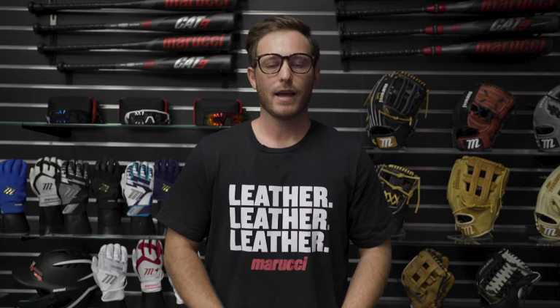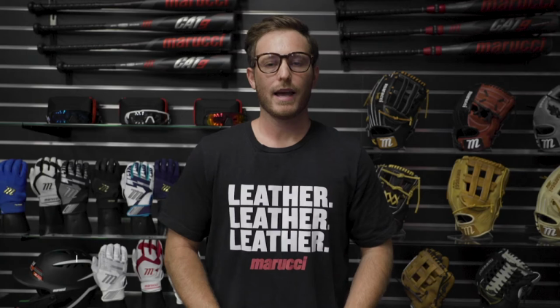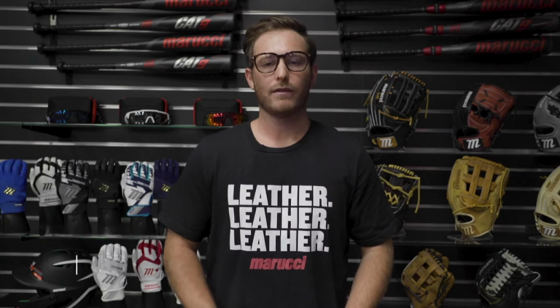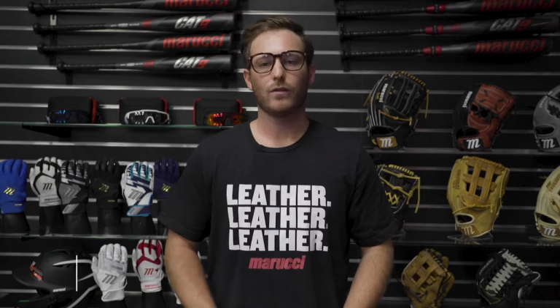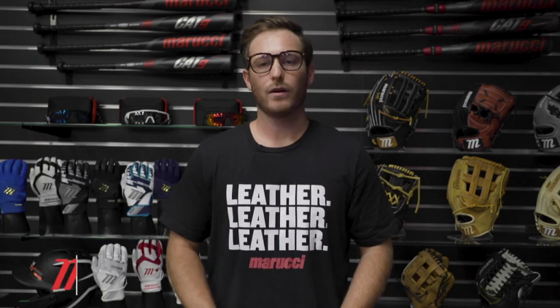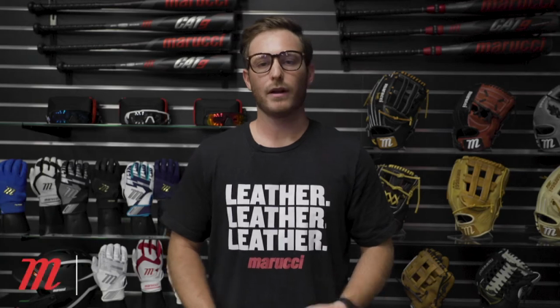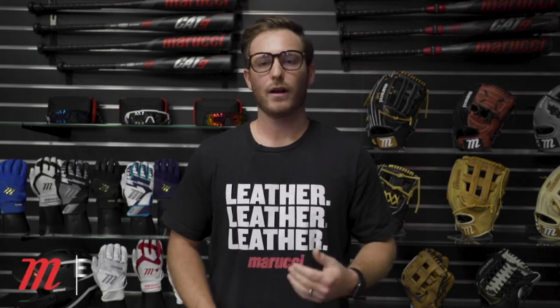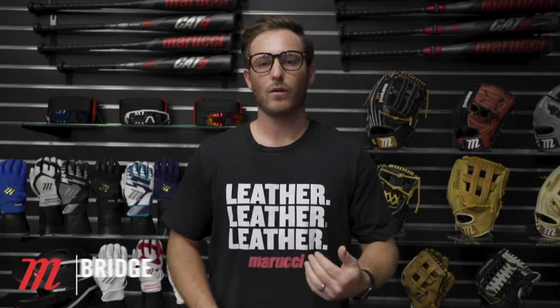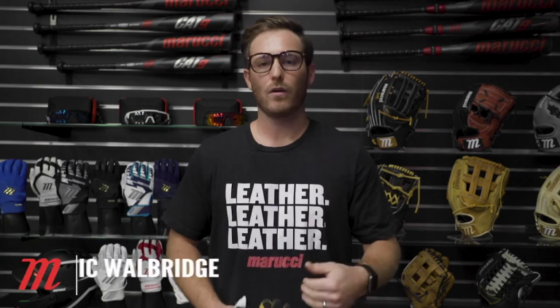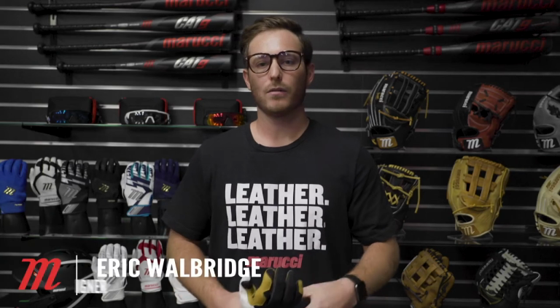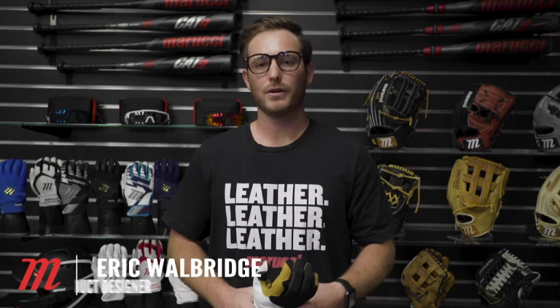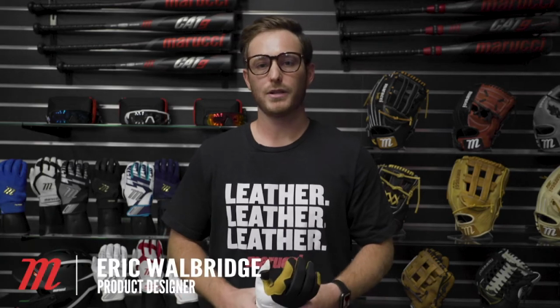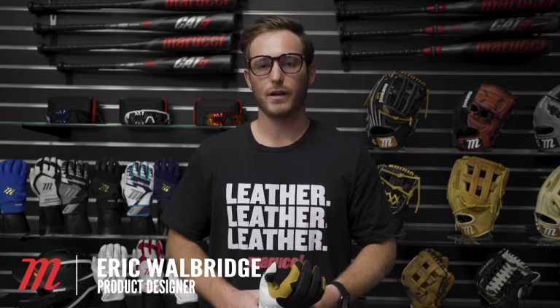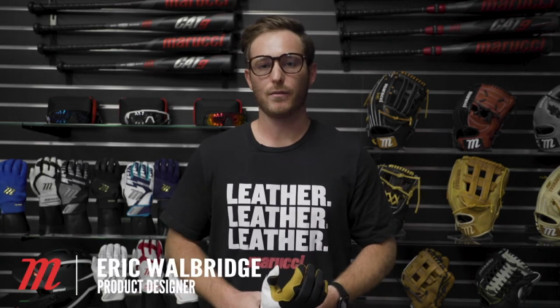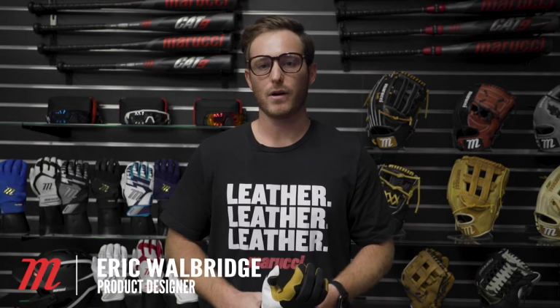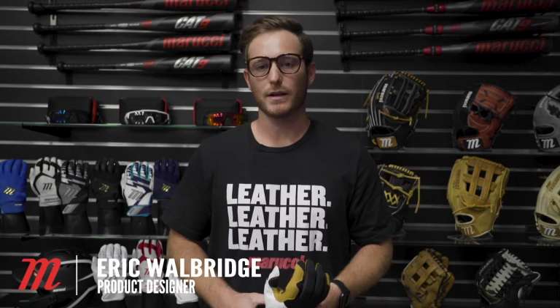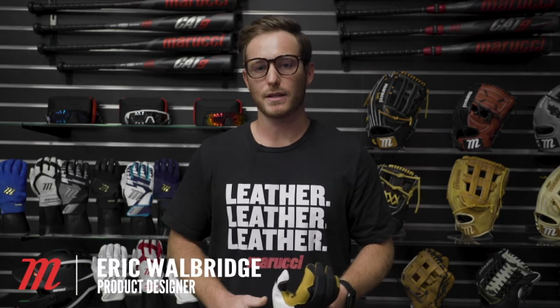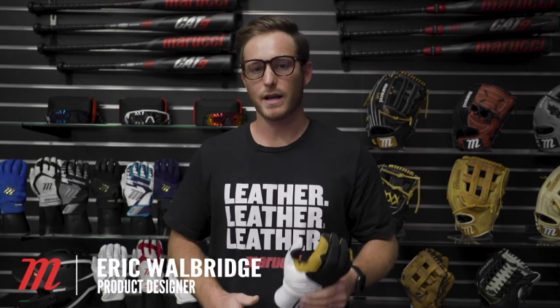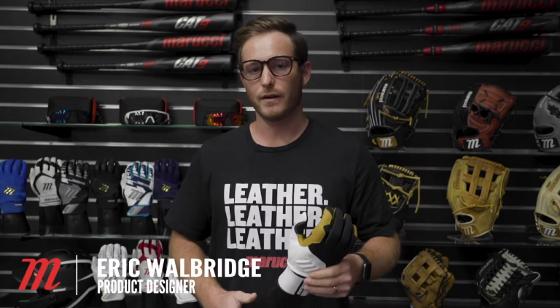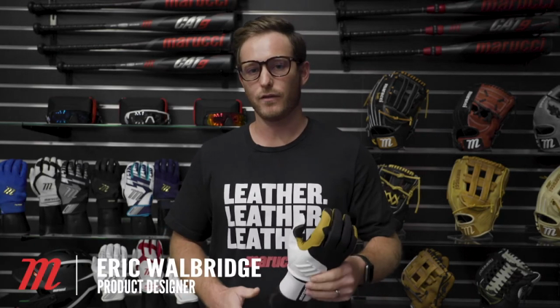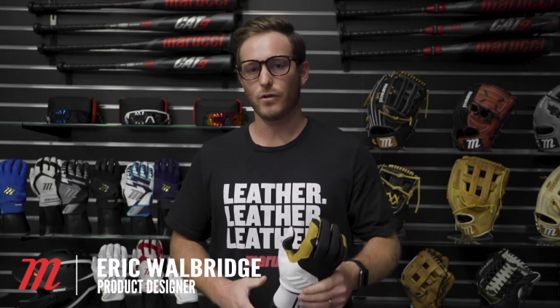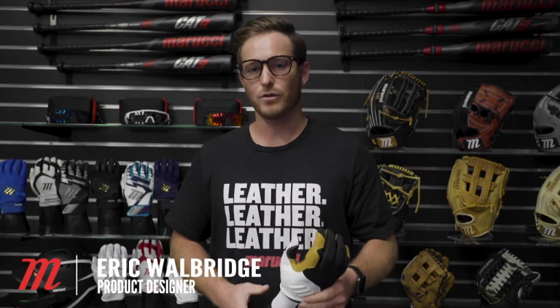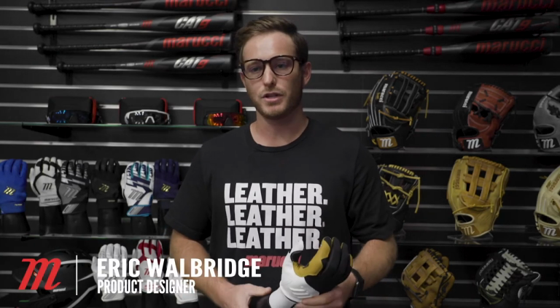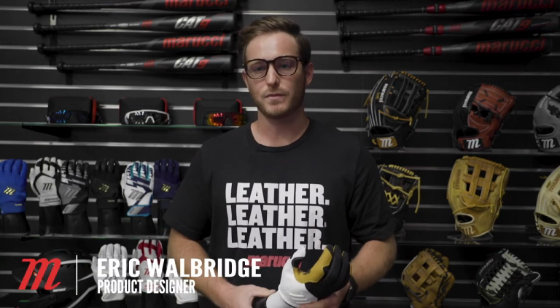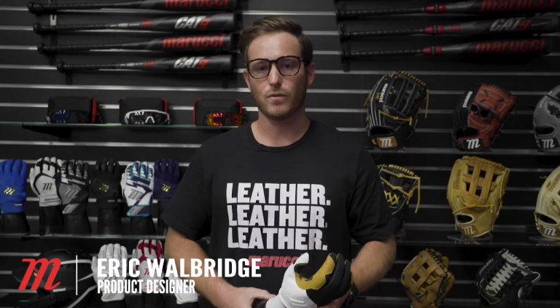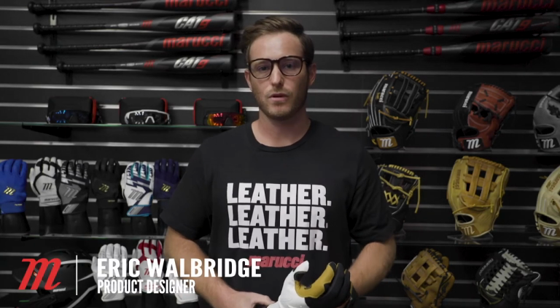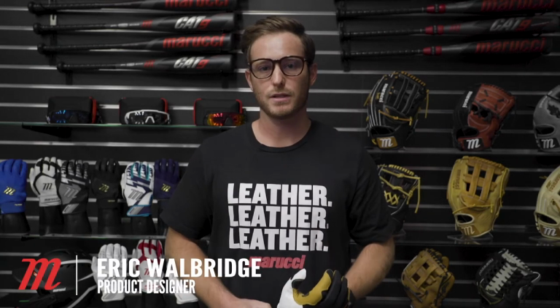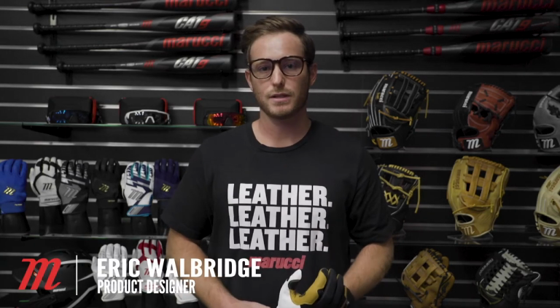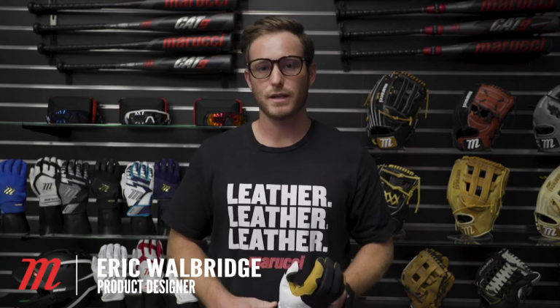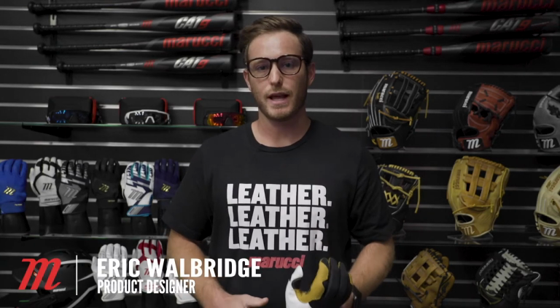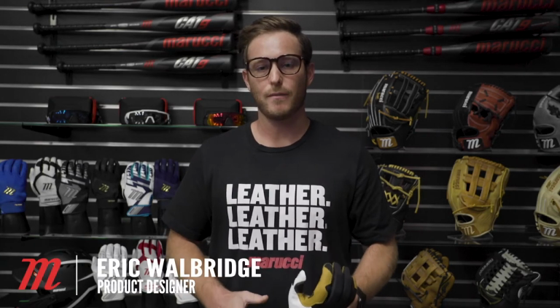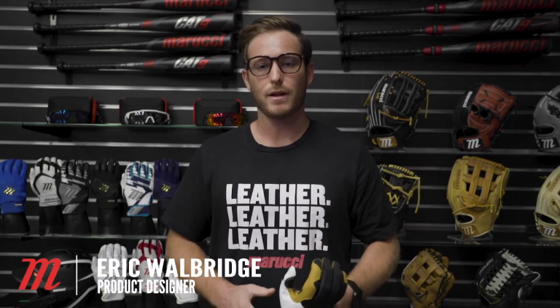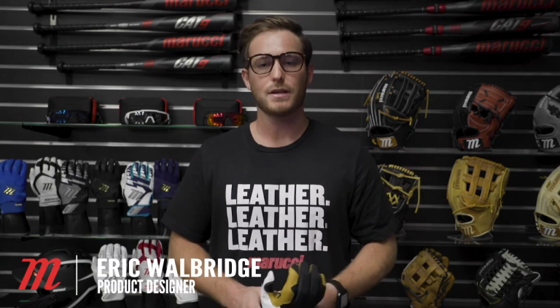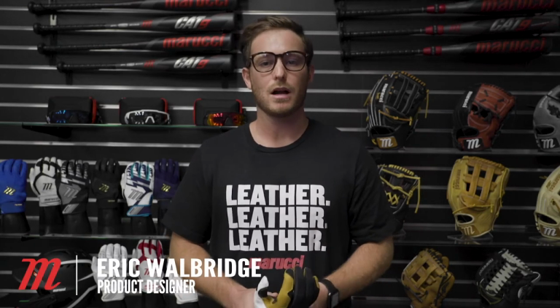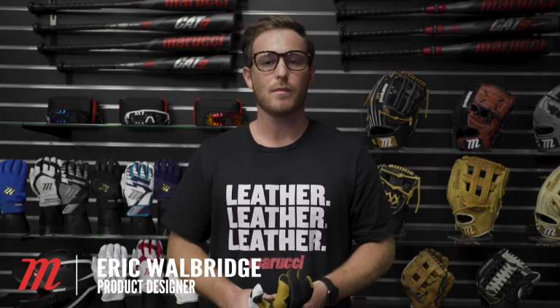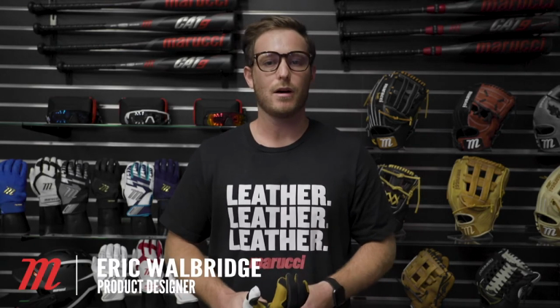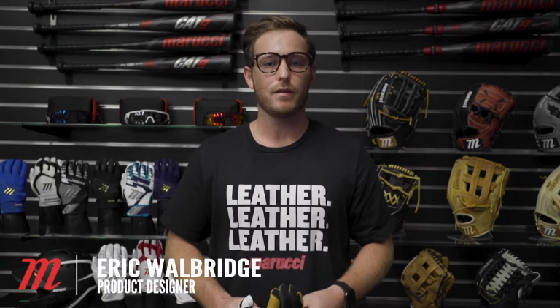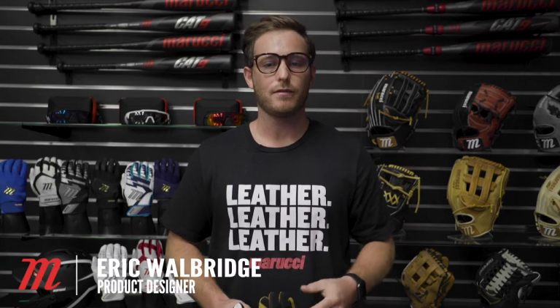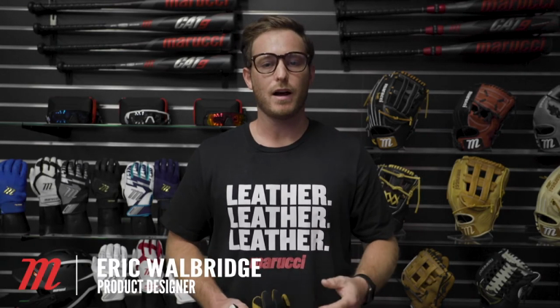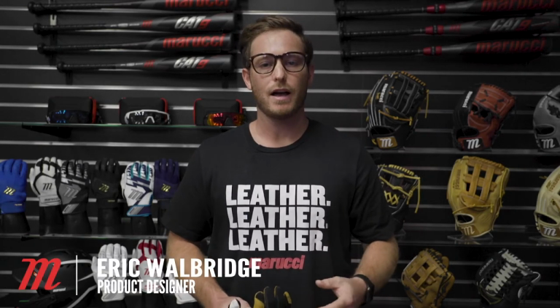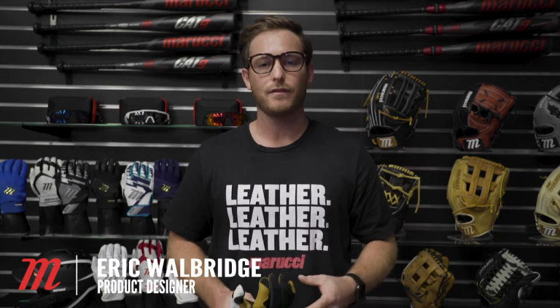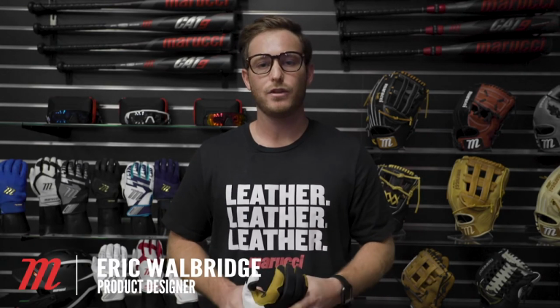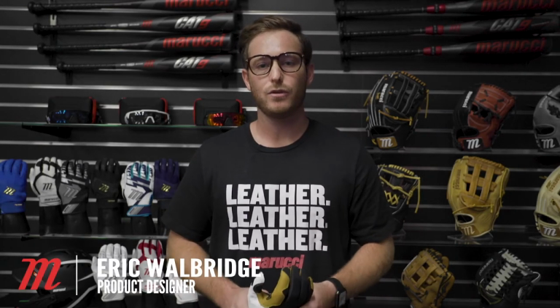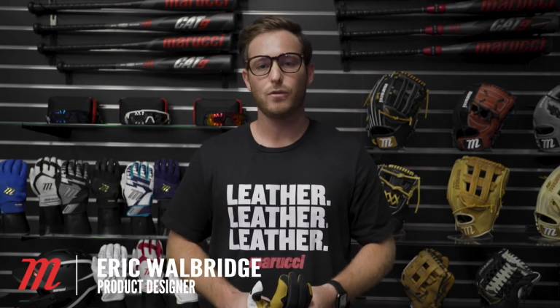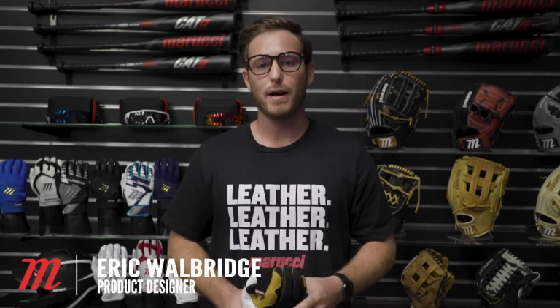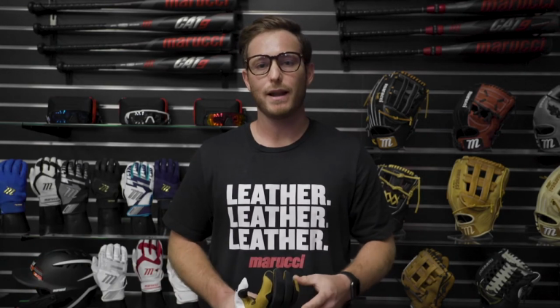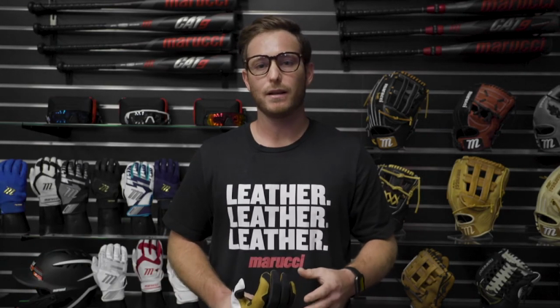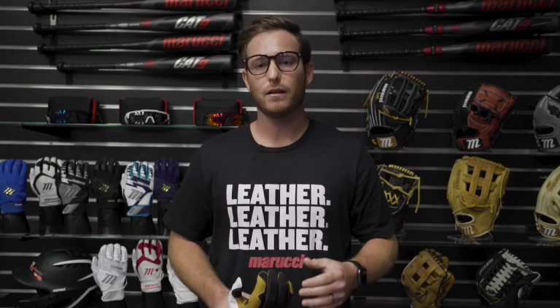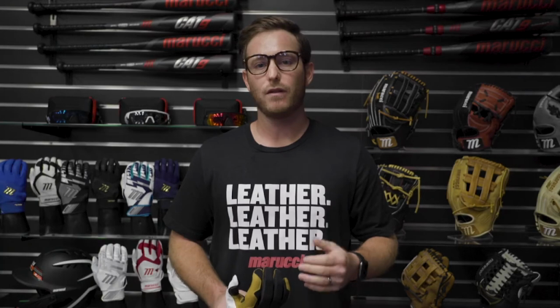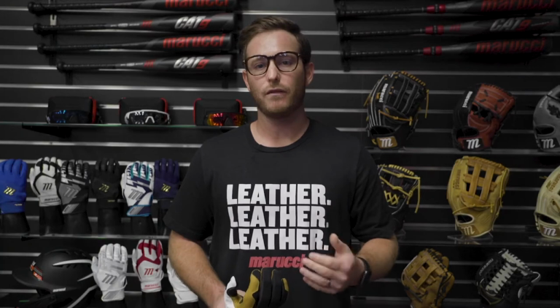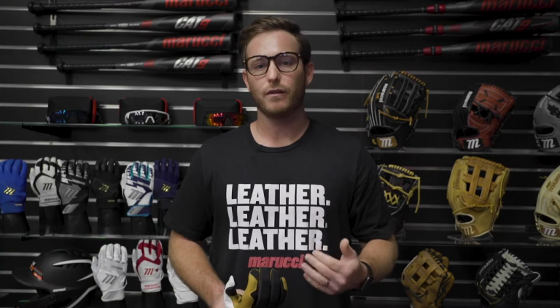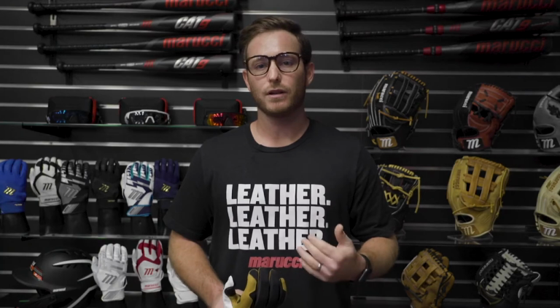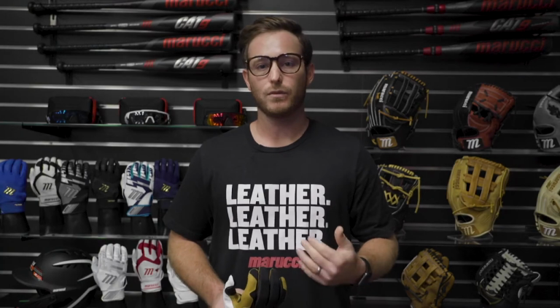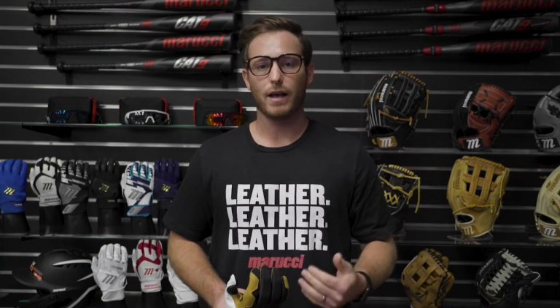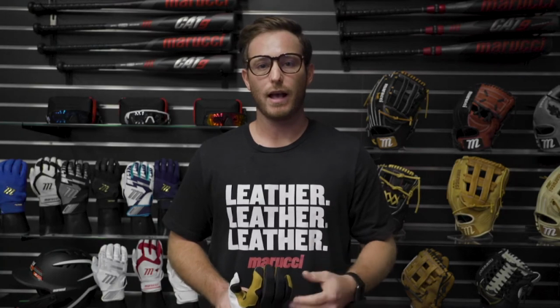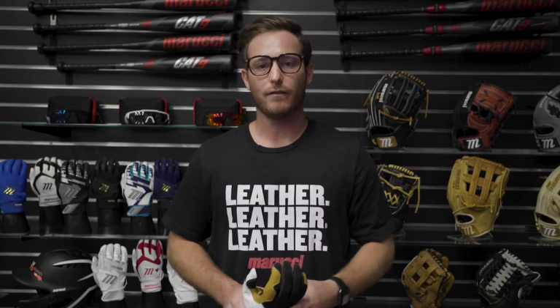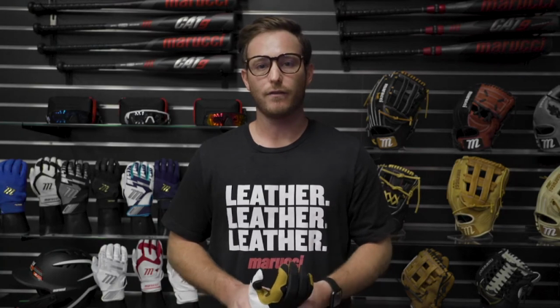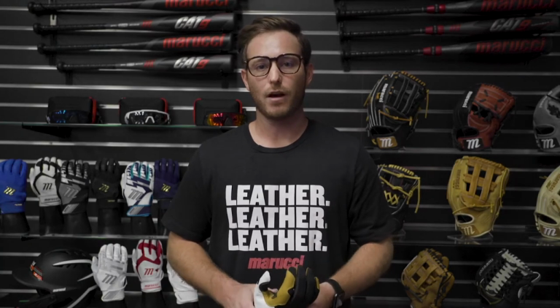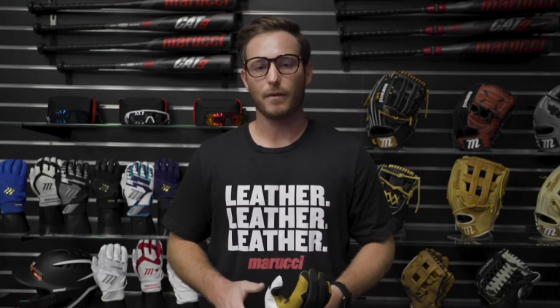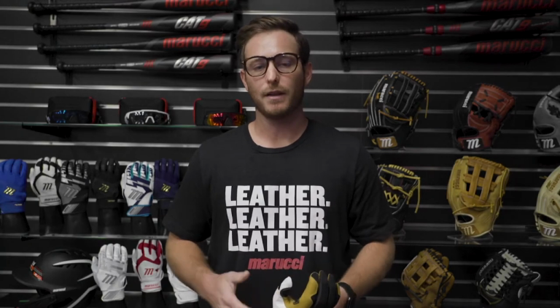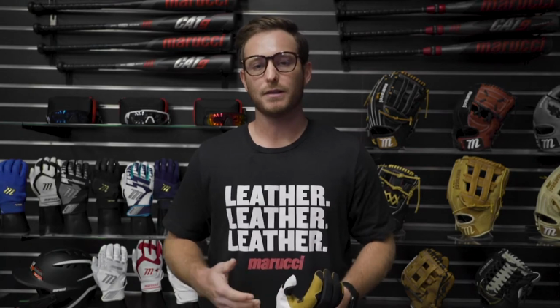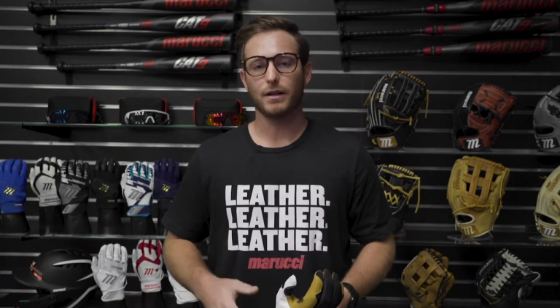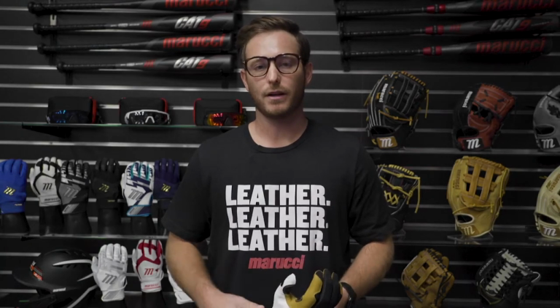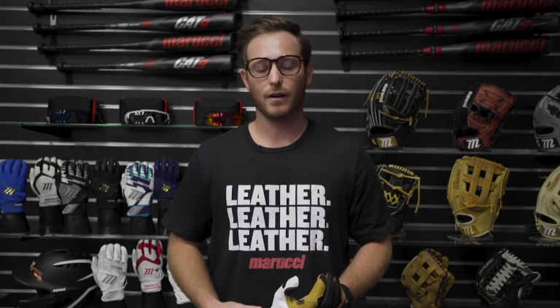Hey everyone, Eric Walbridge here, product designer from Marucci Sports. Today I'm going to talk about the five new batting glove offerings we have coming this year.